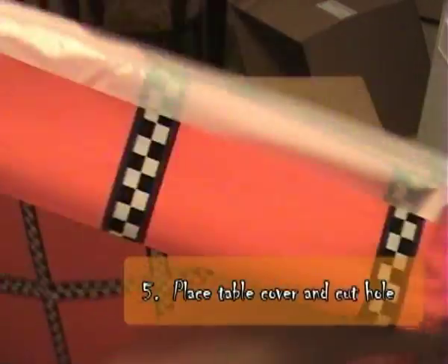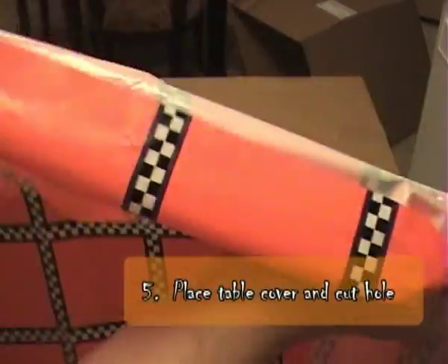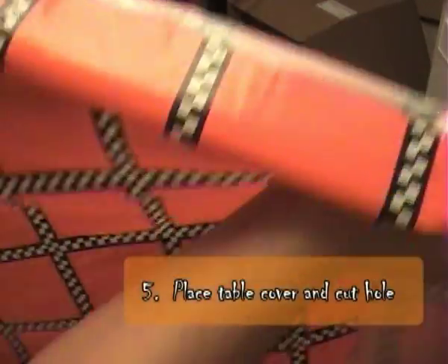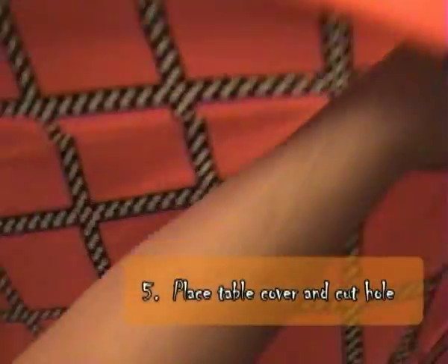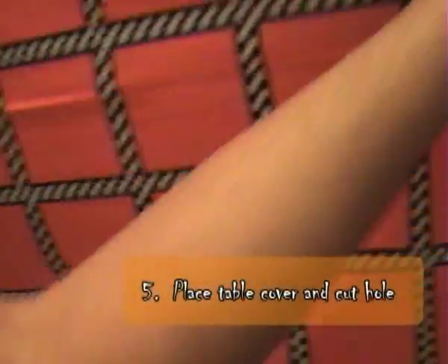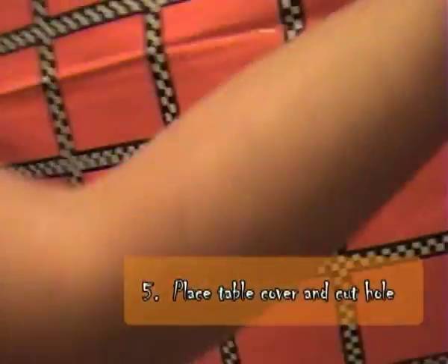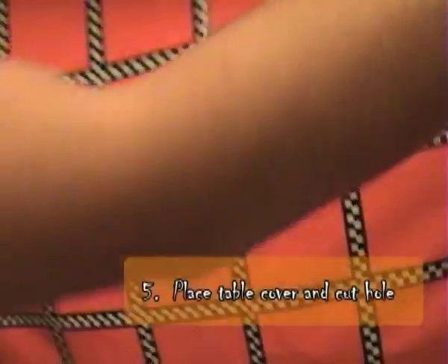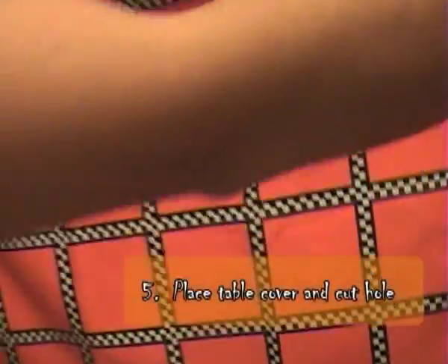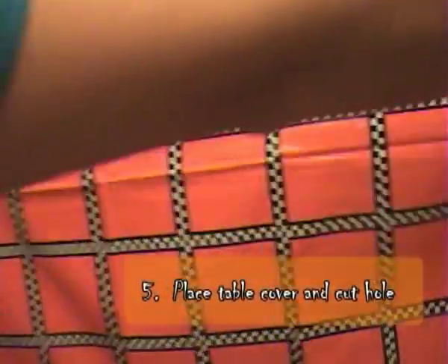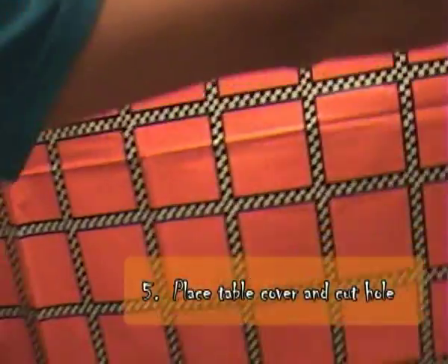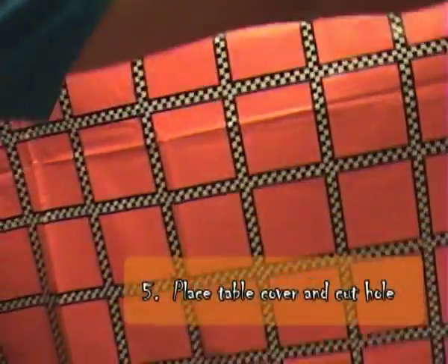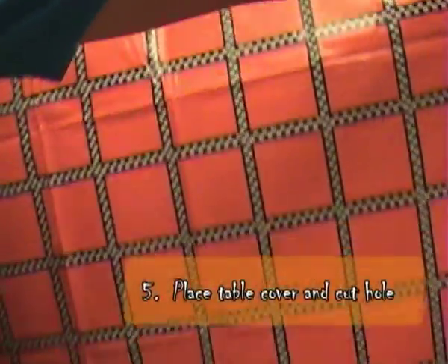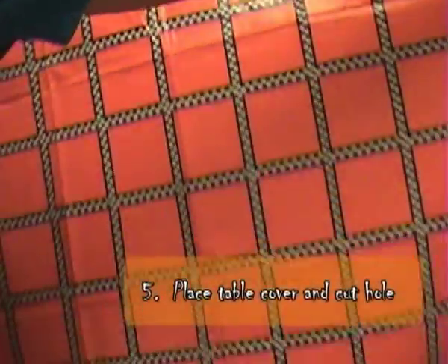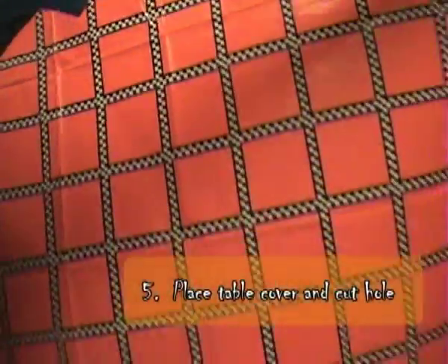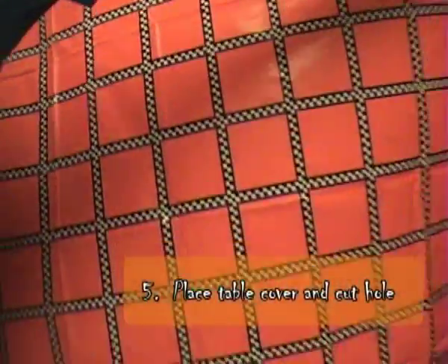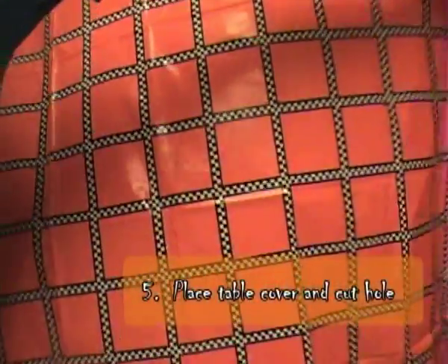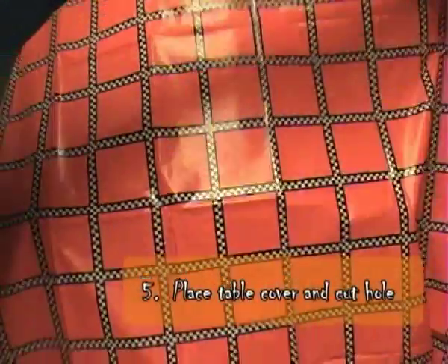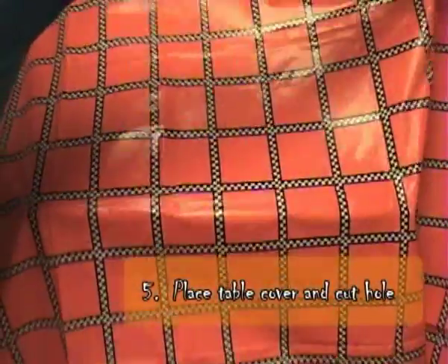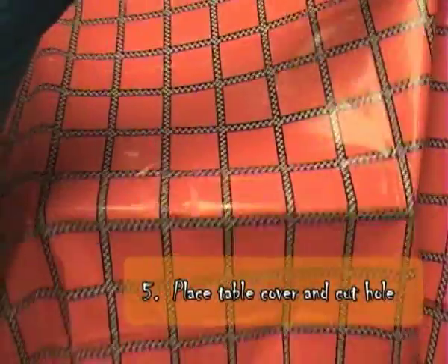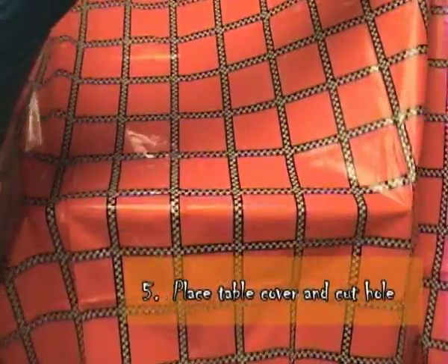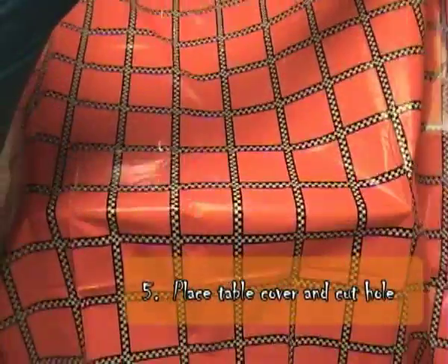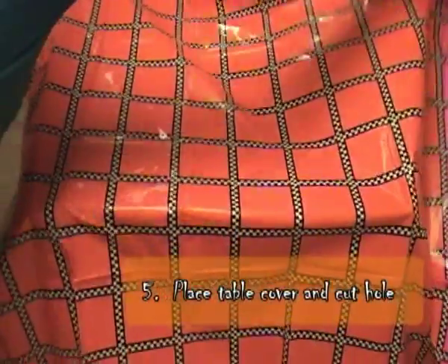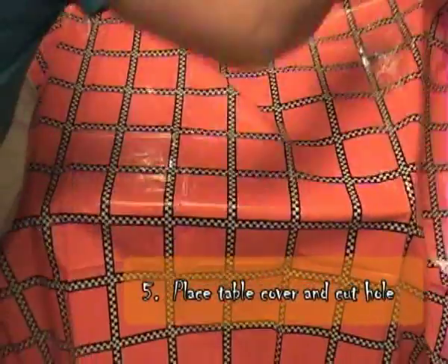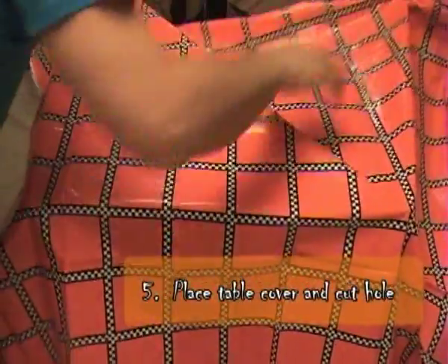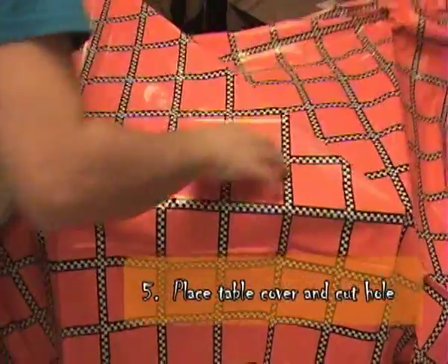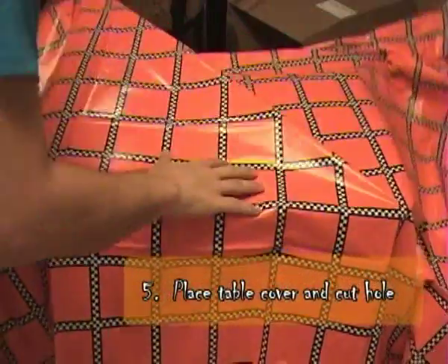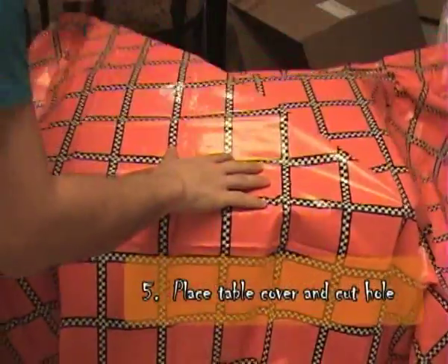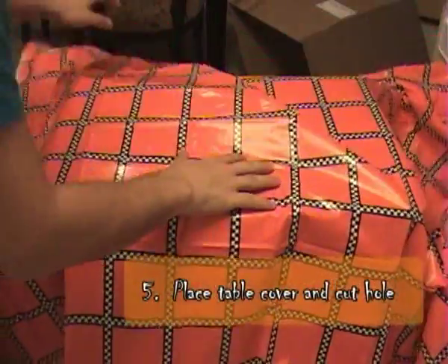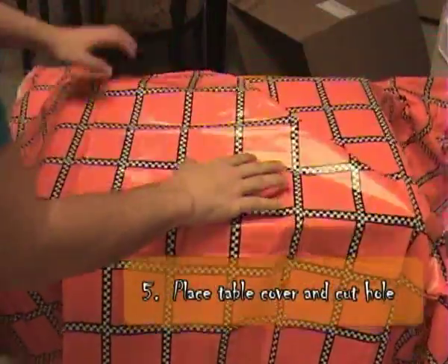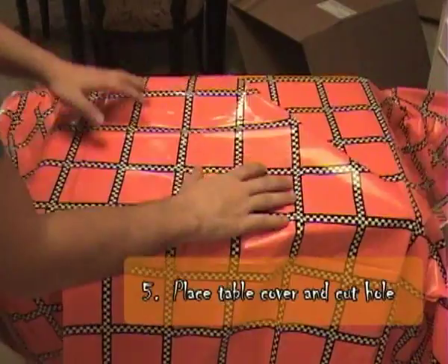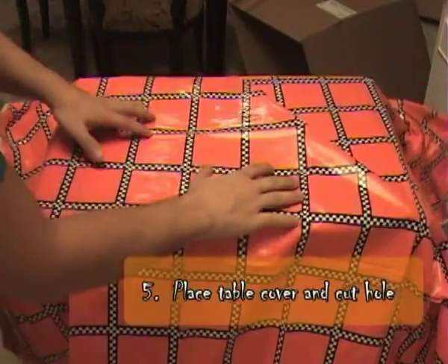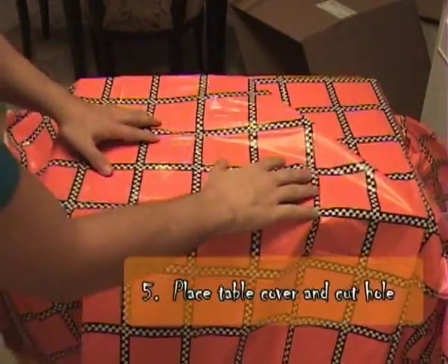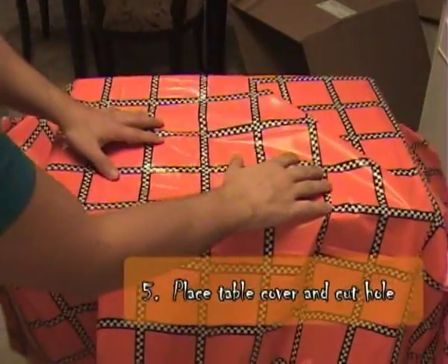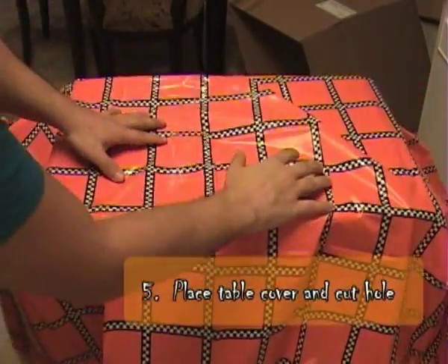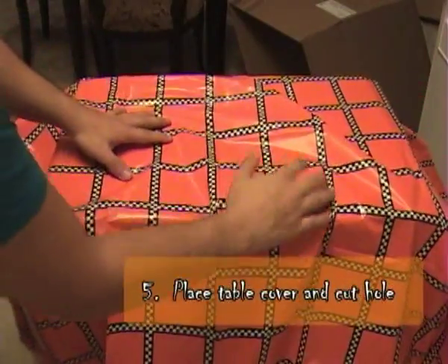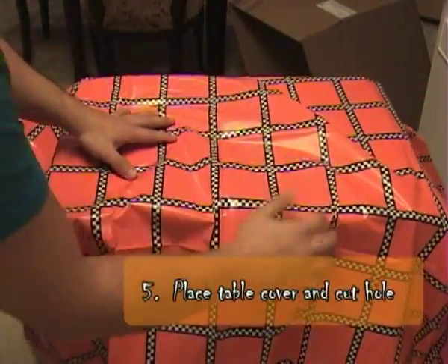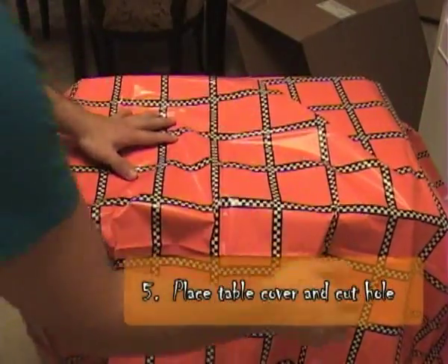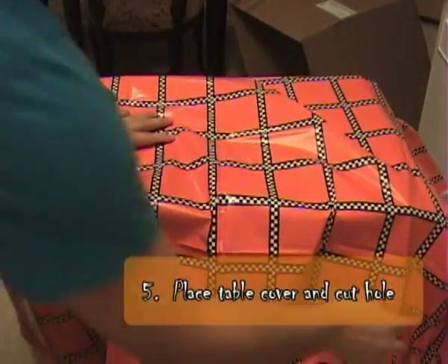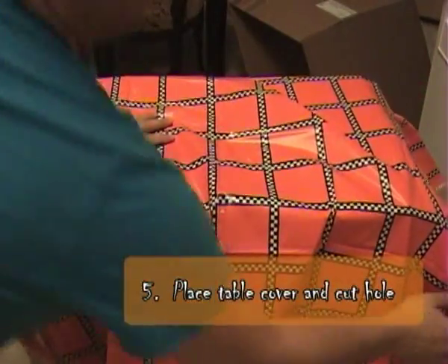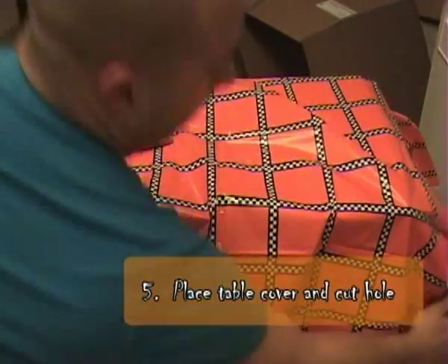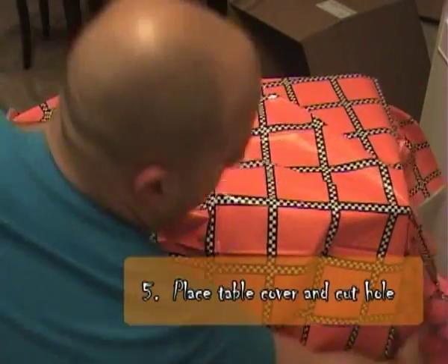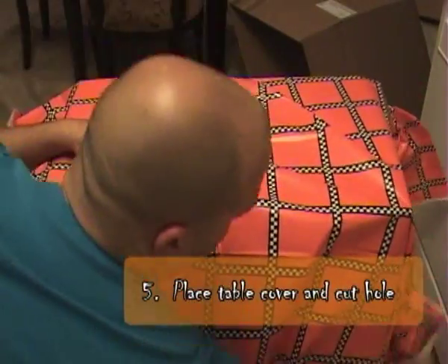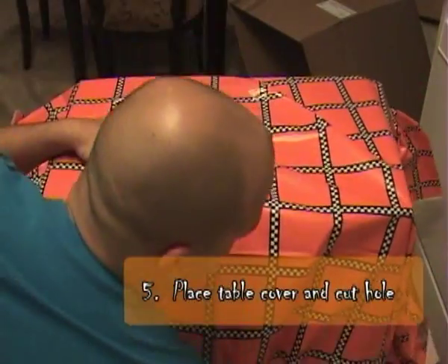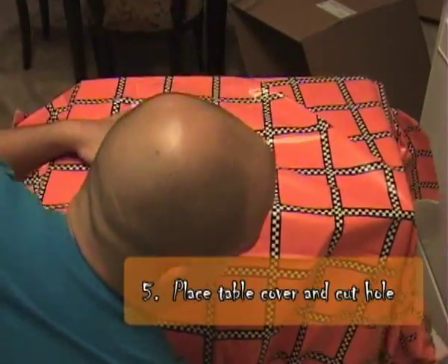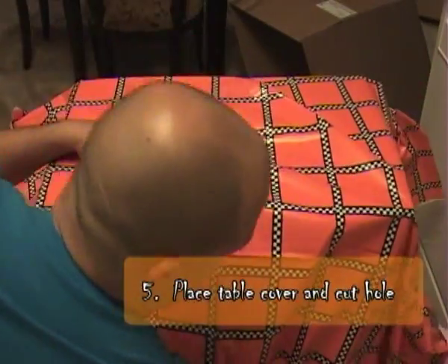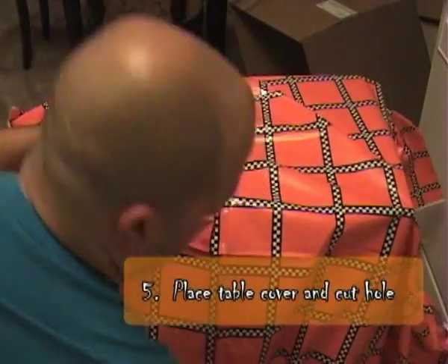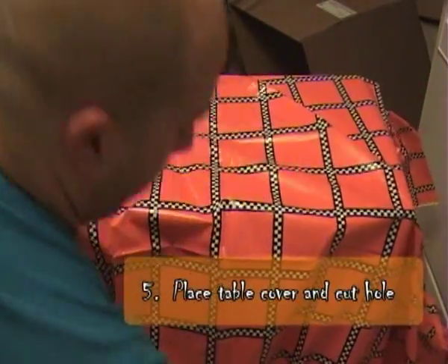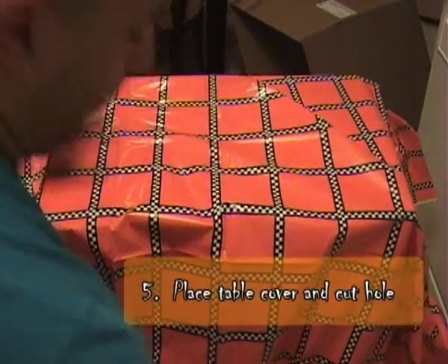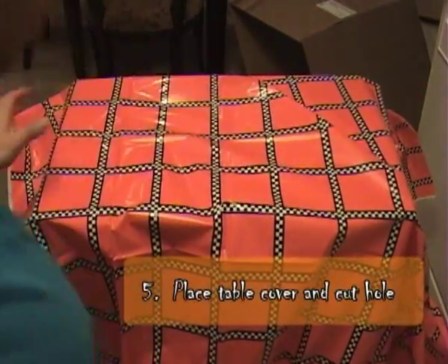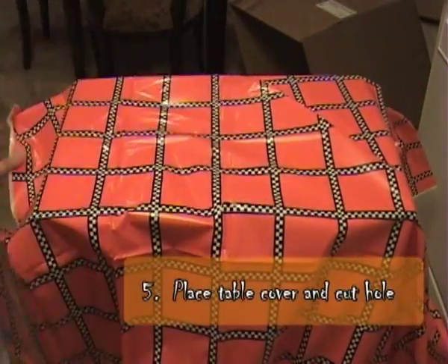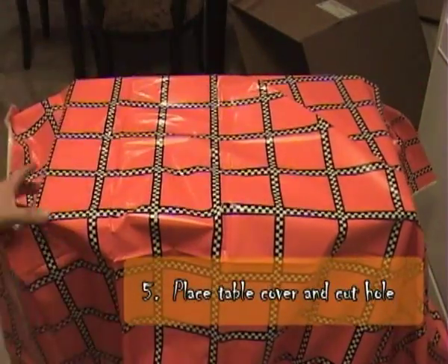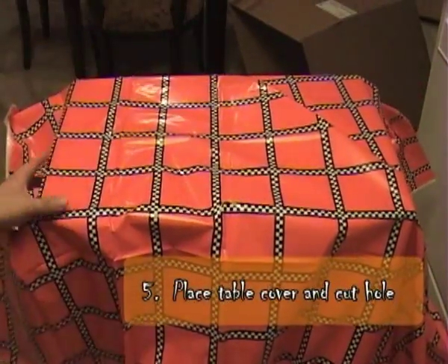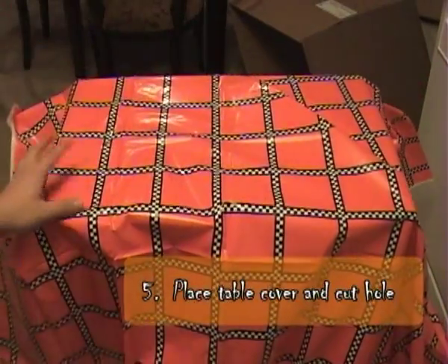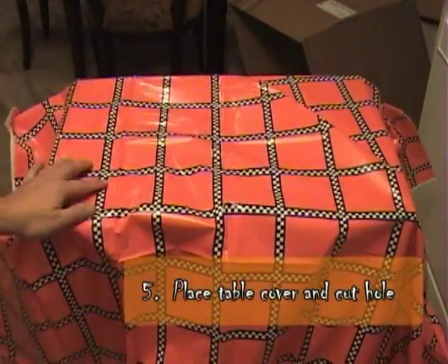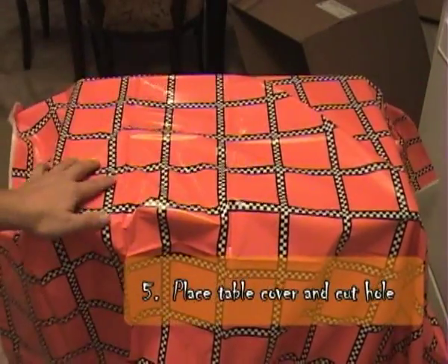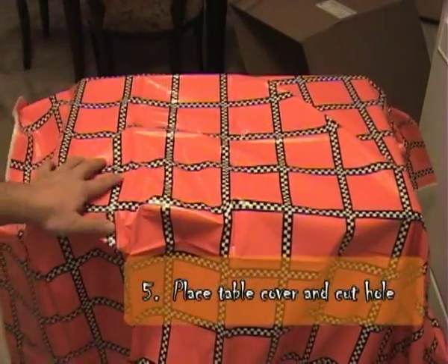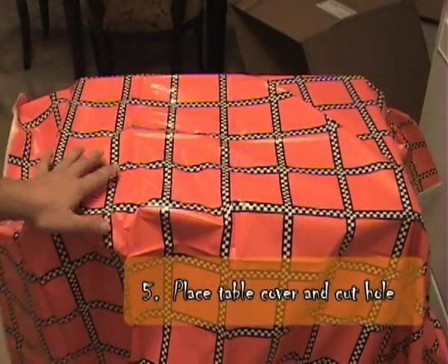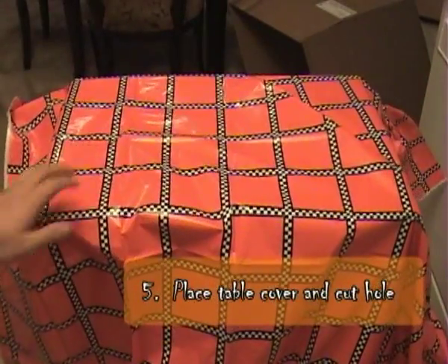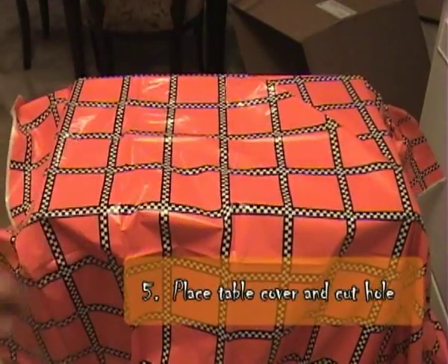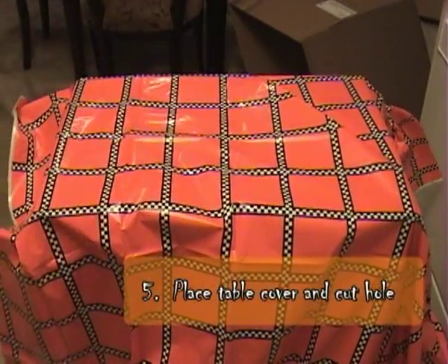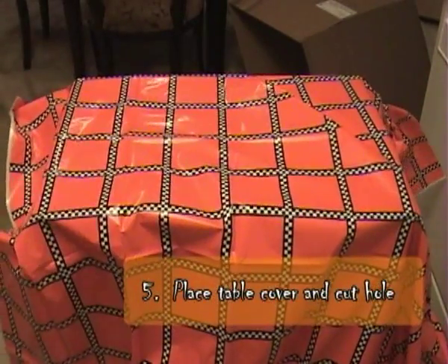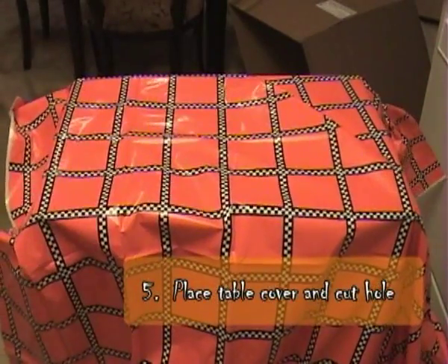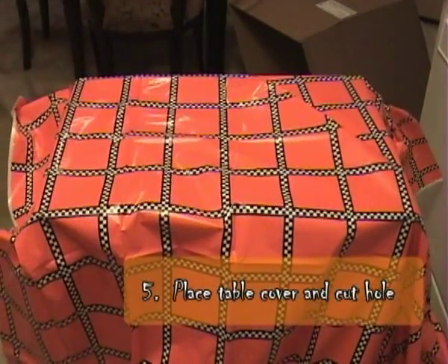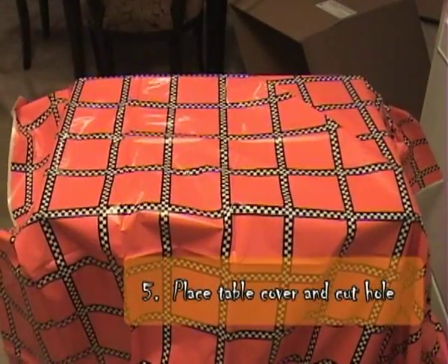Step five: proceed to place the table cover over the box, then cut the hole to fit that as well.